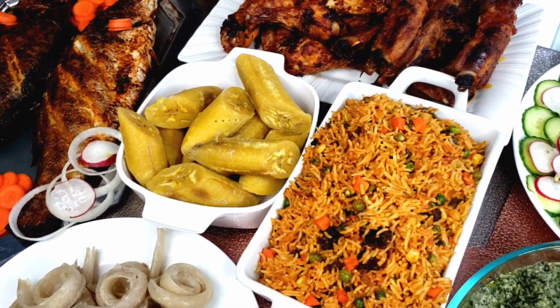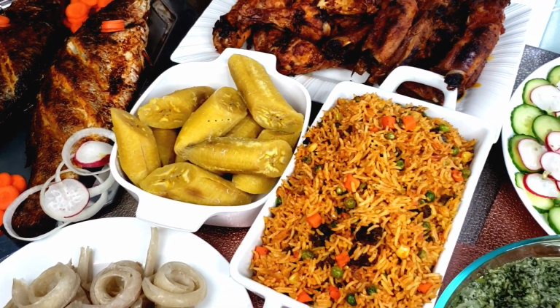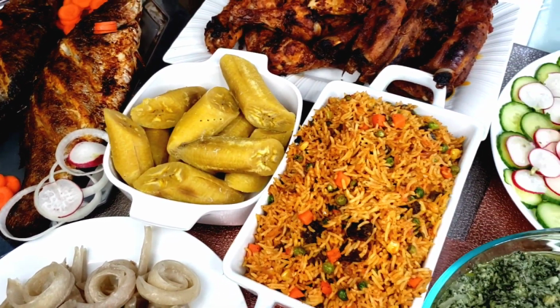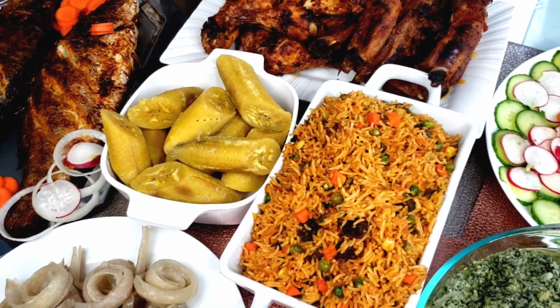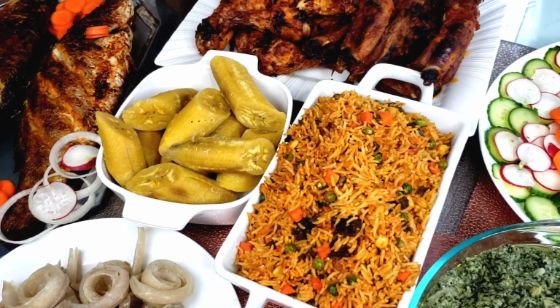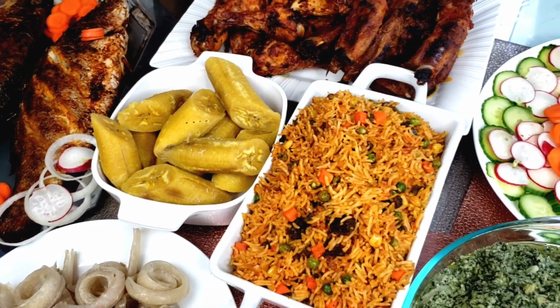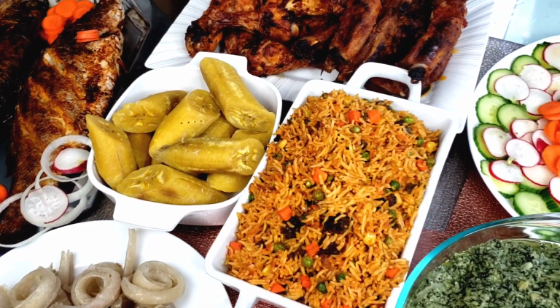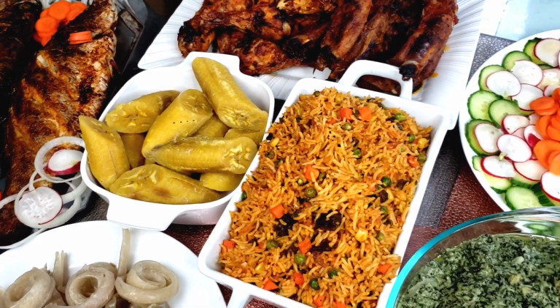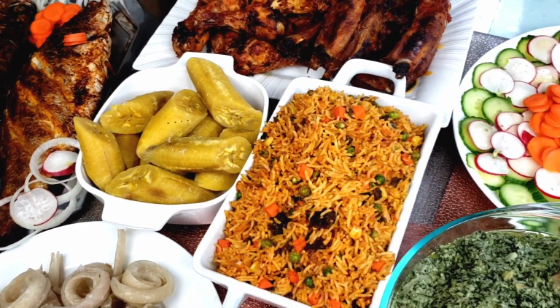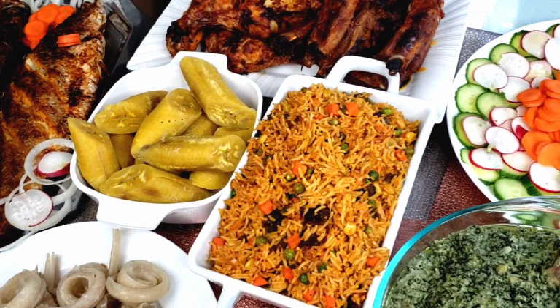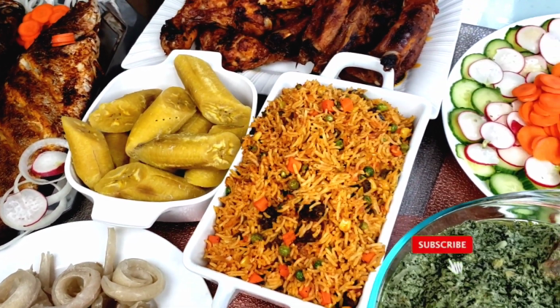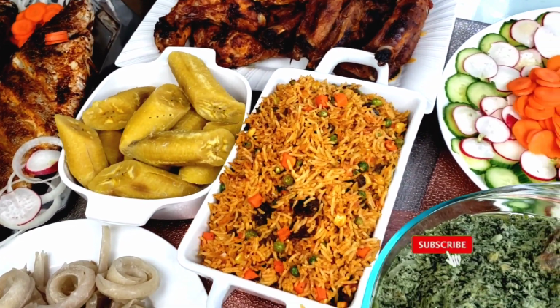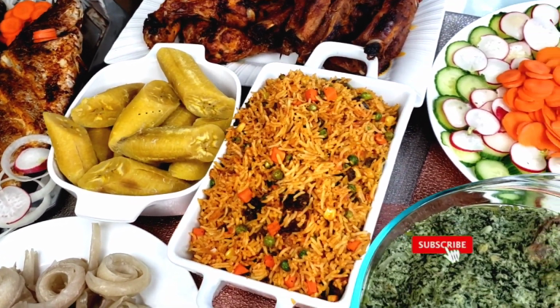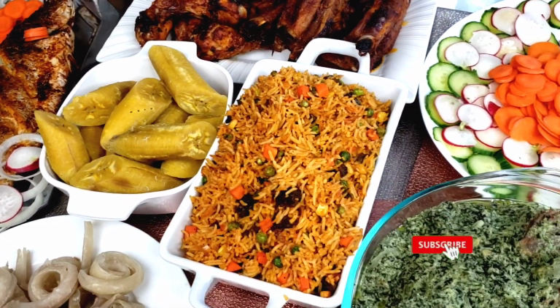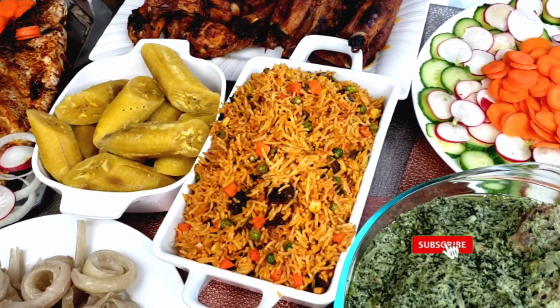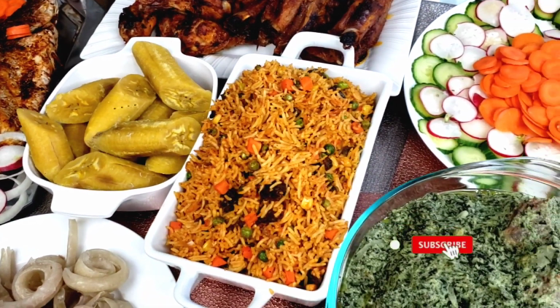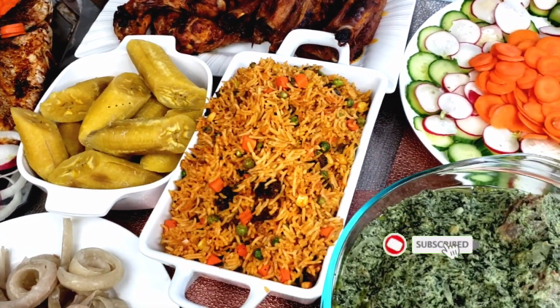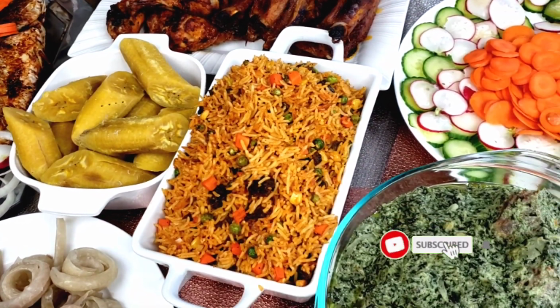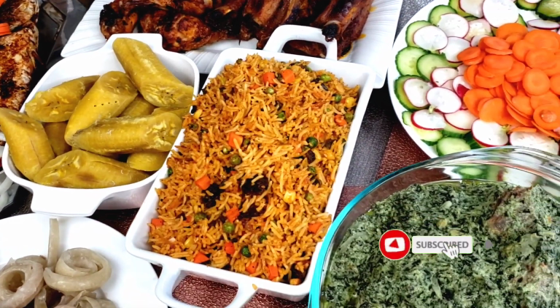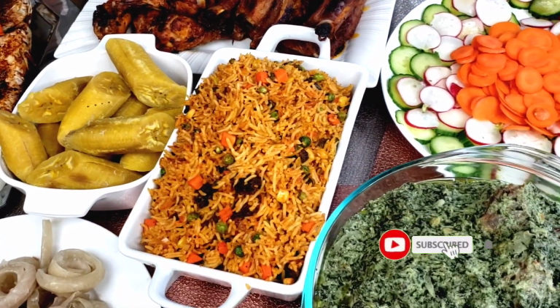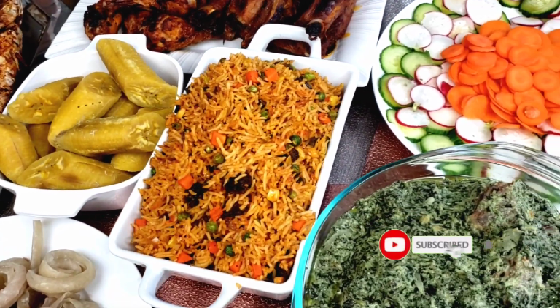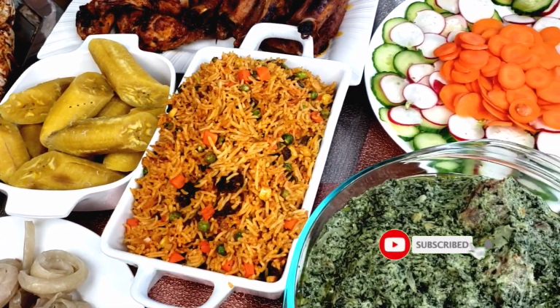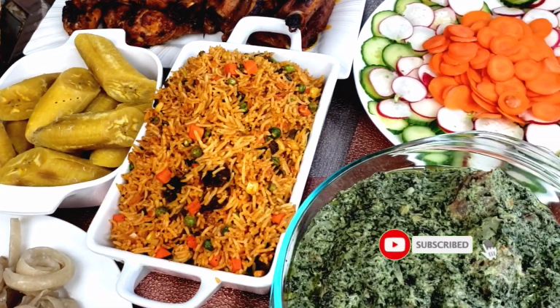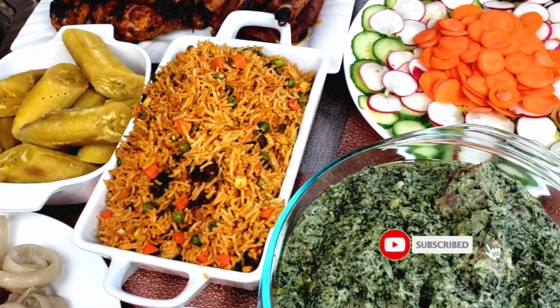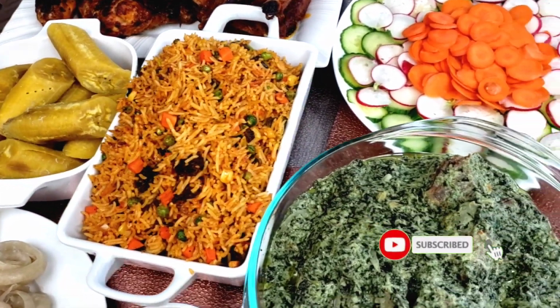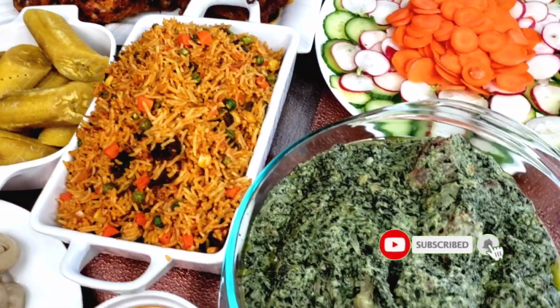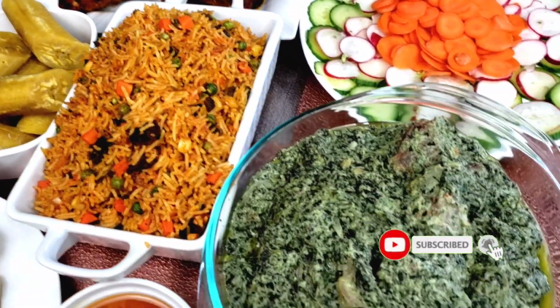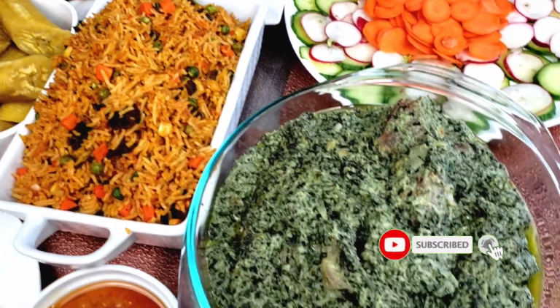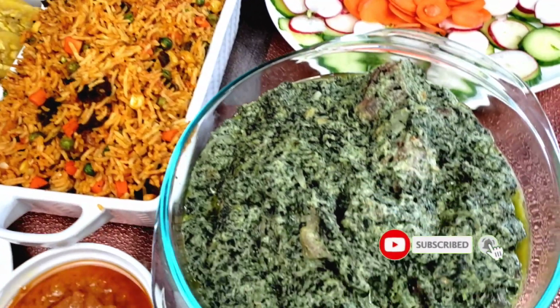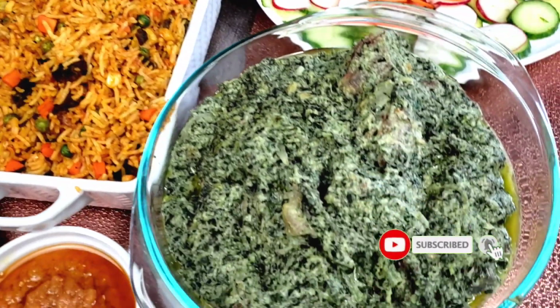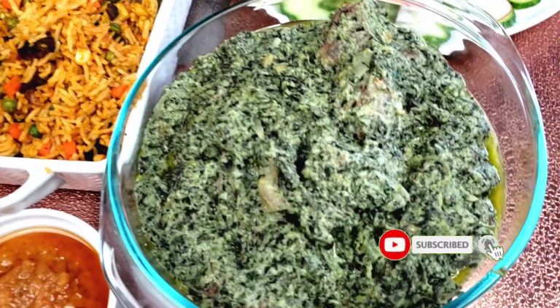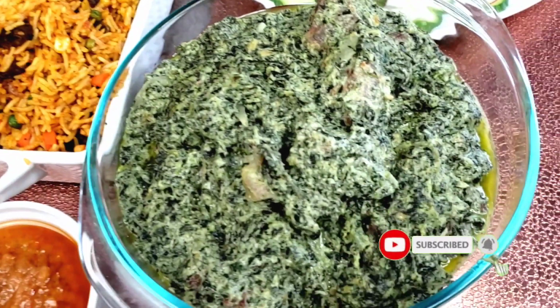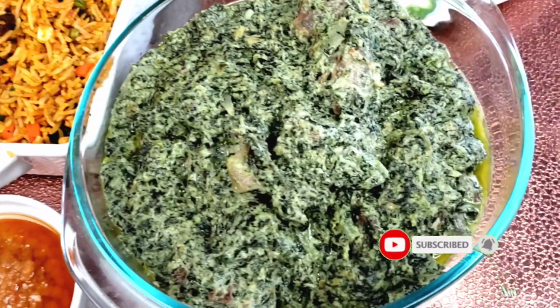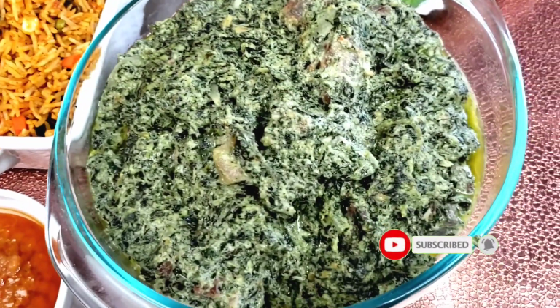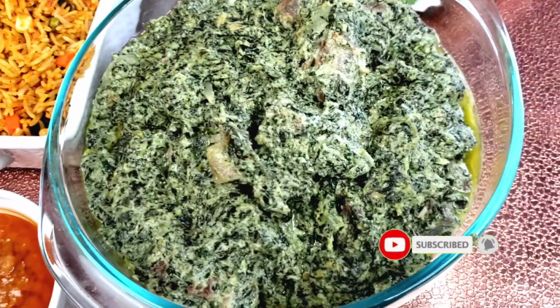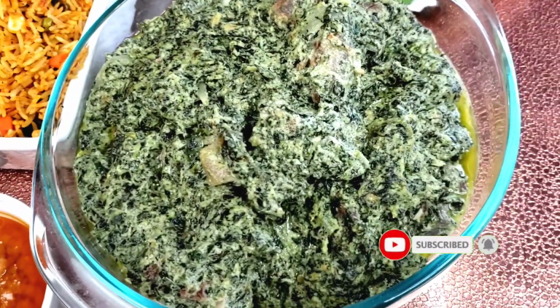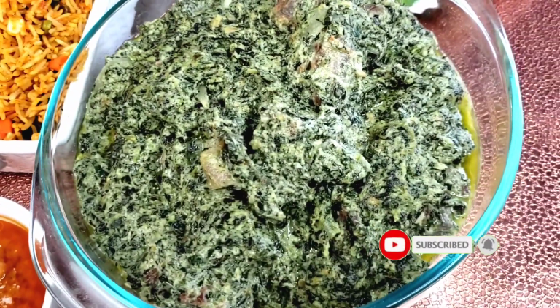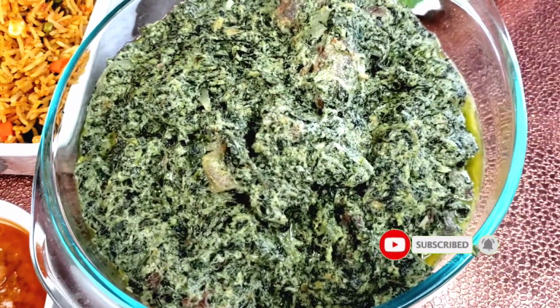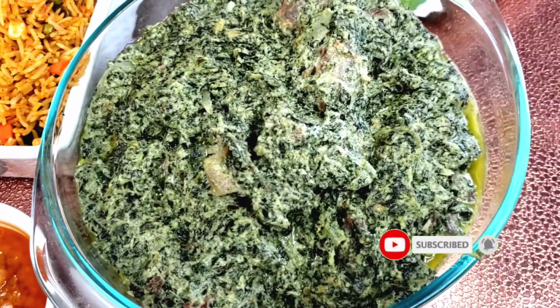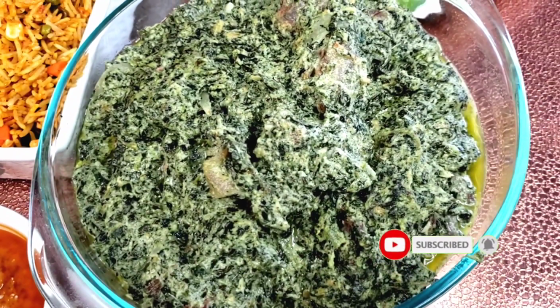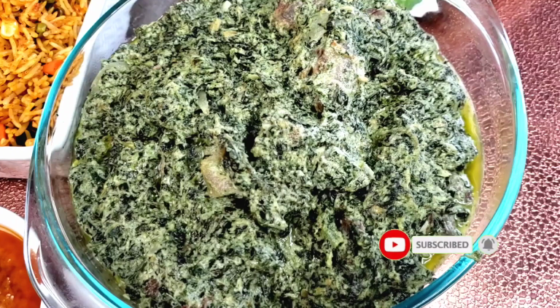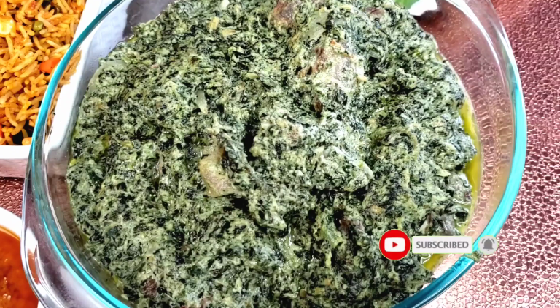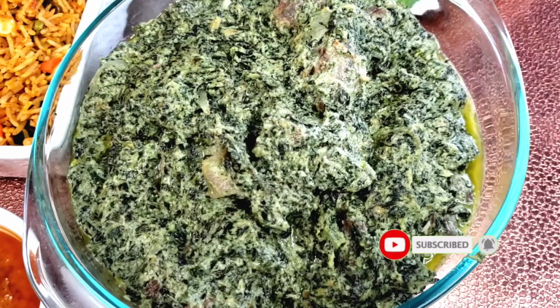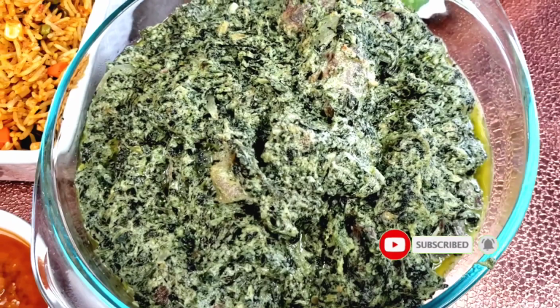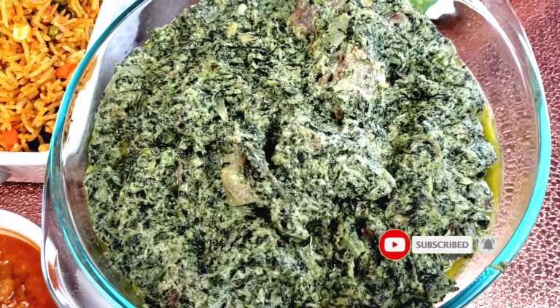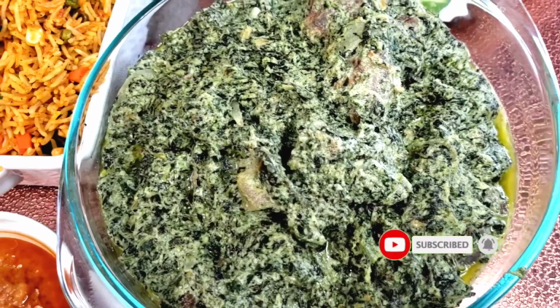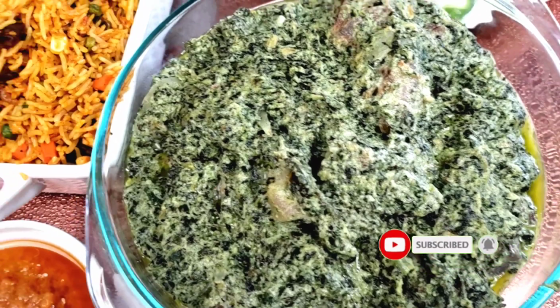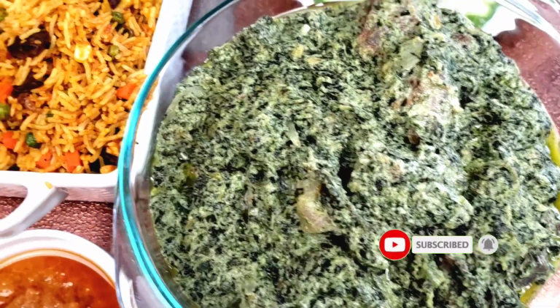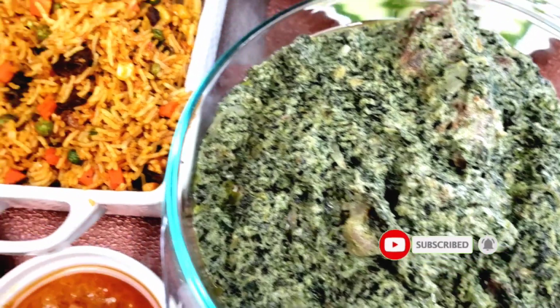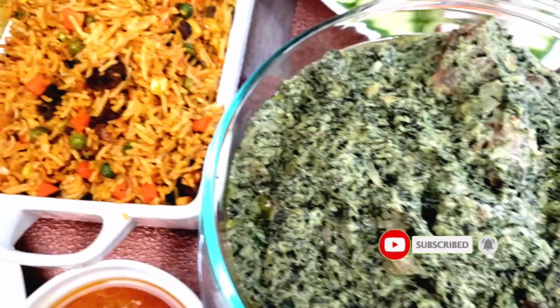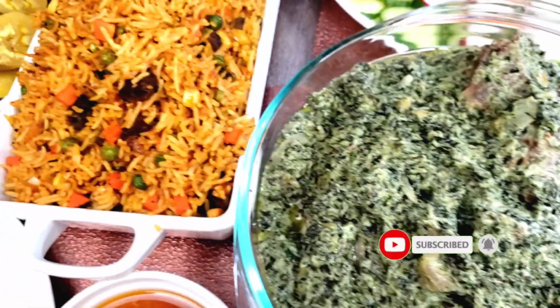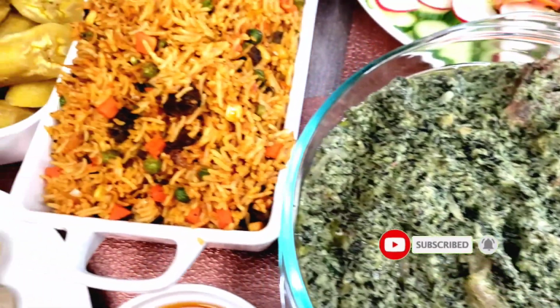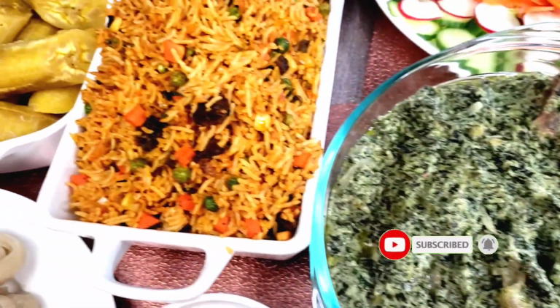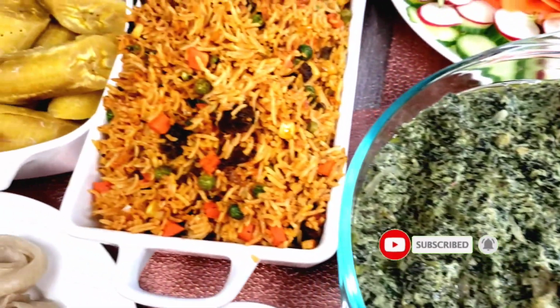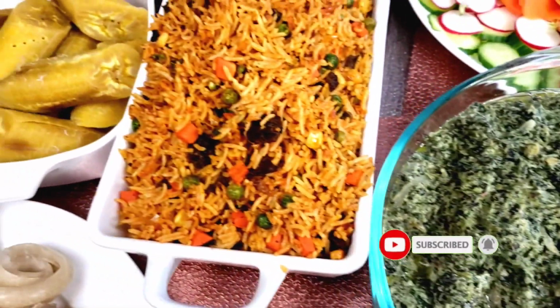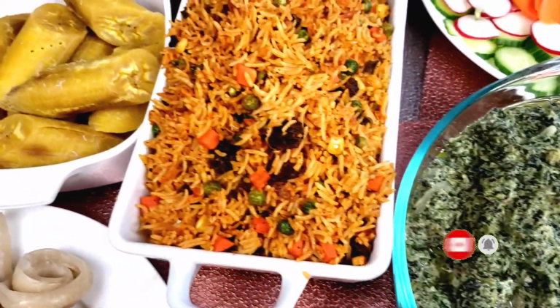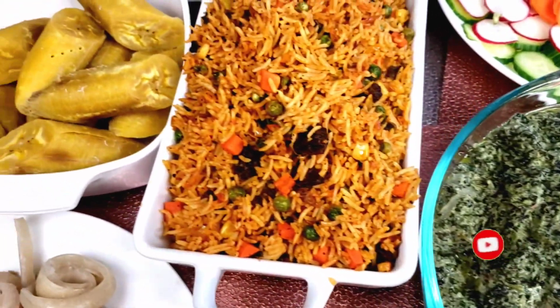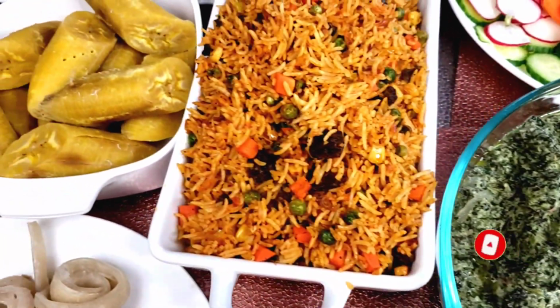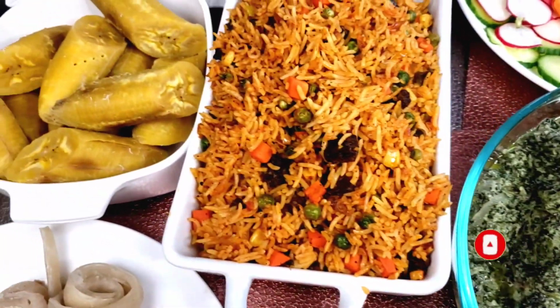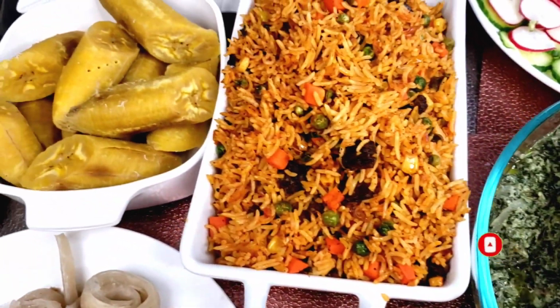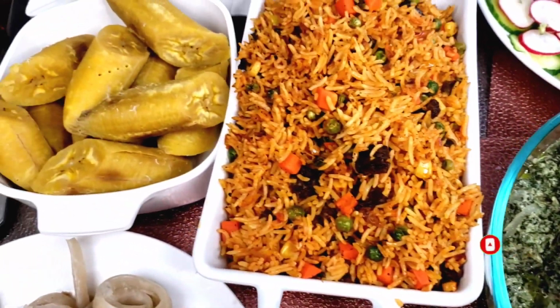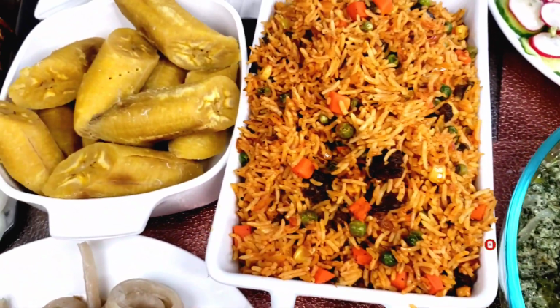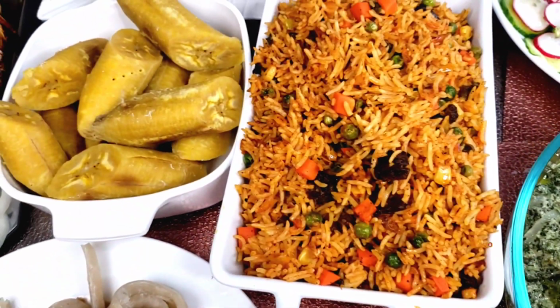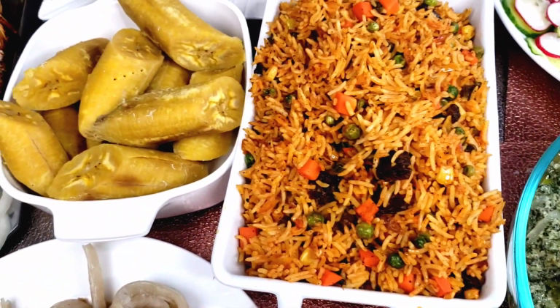If you're new here, a special welcome to you. Please take a moment to hit the subscribe button and turn on your notifications, and trust me, you're going to love my recipes.